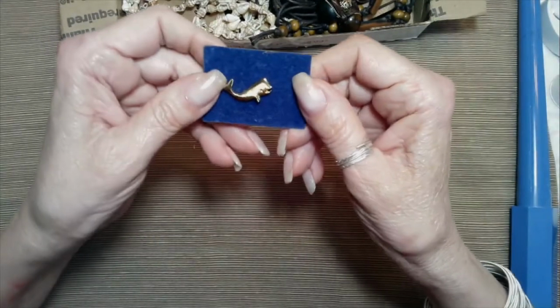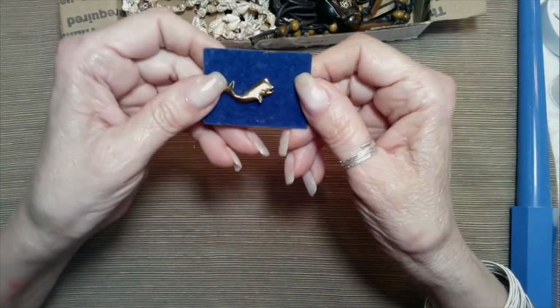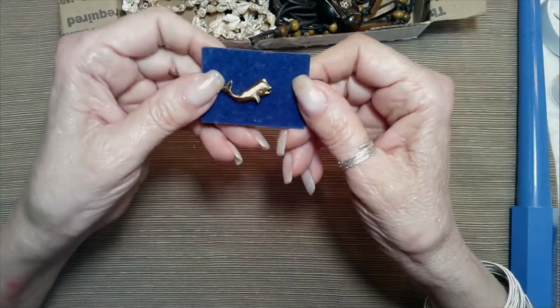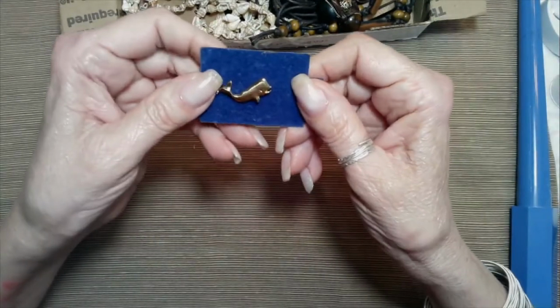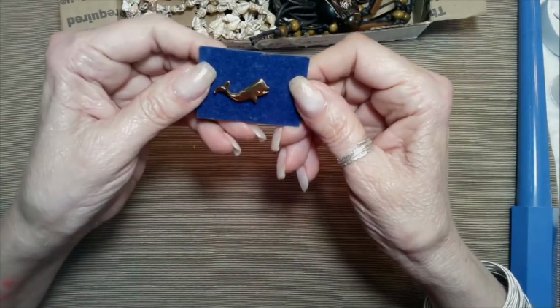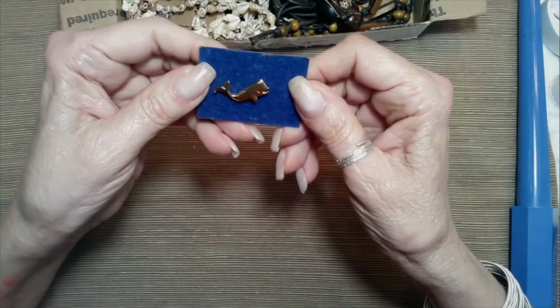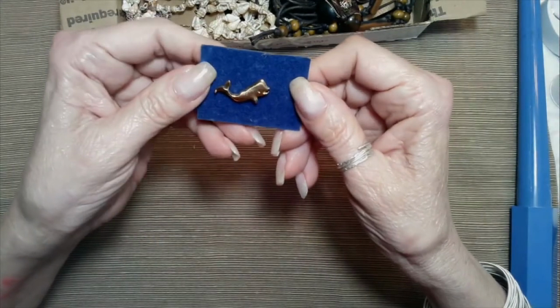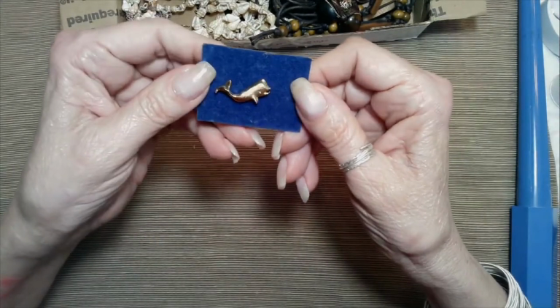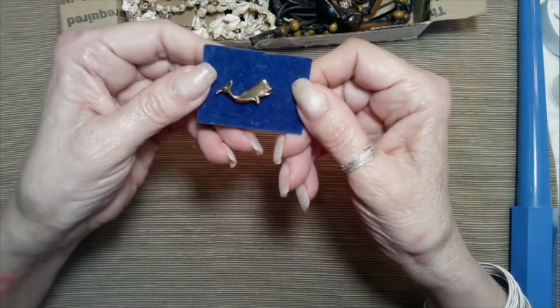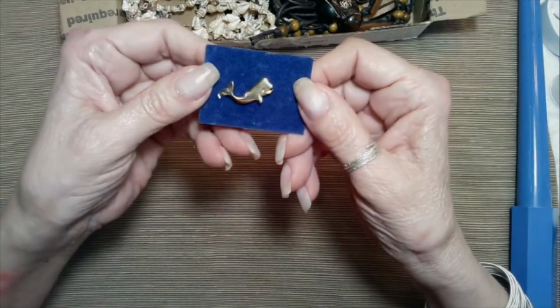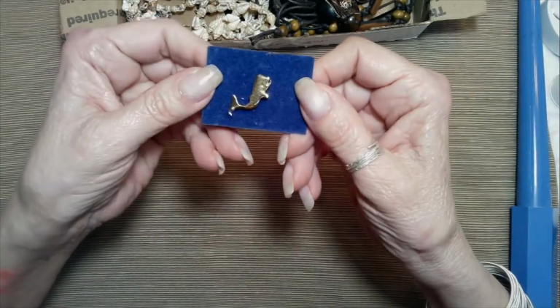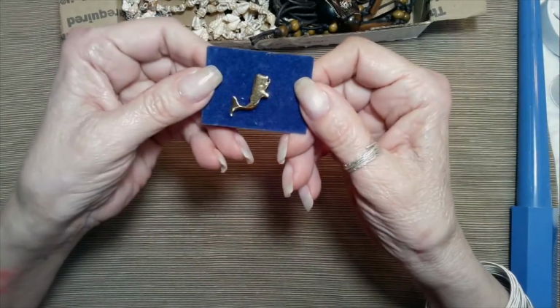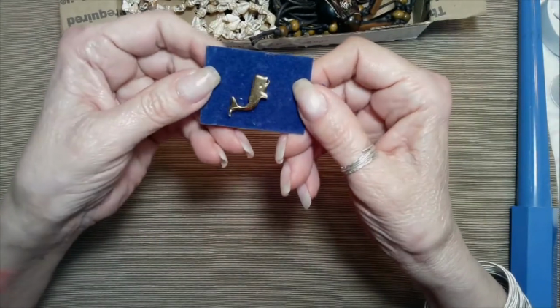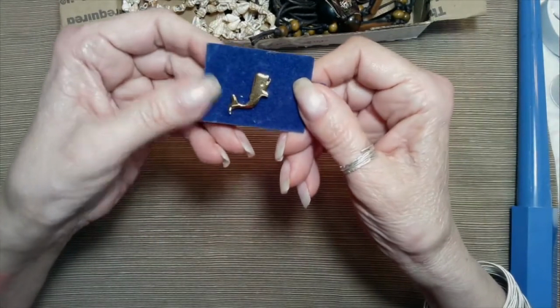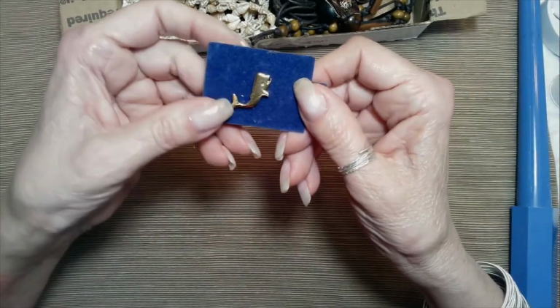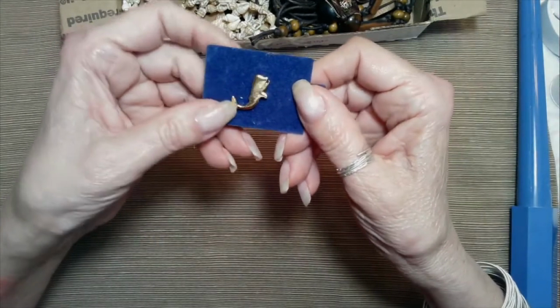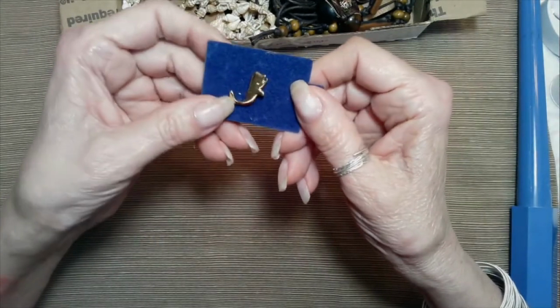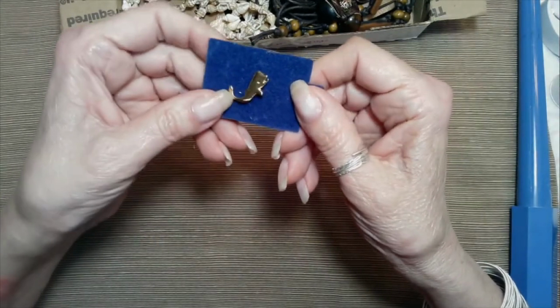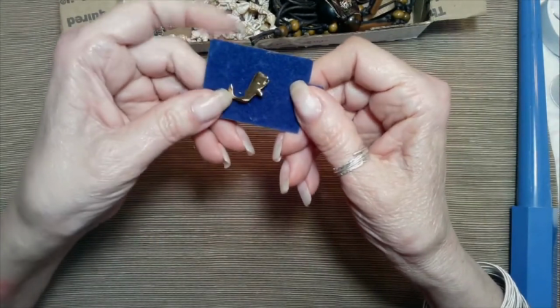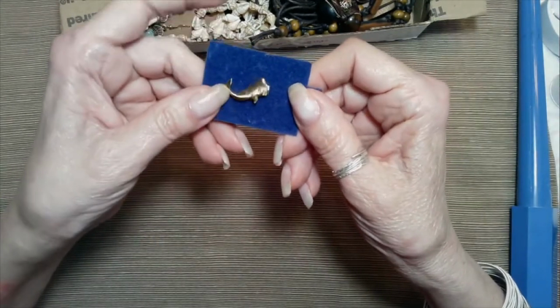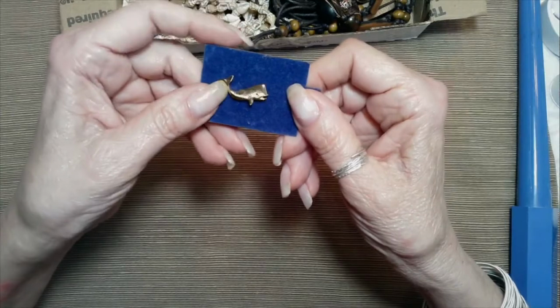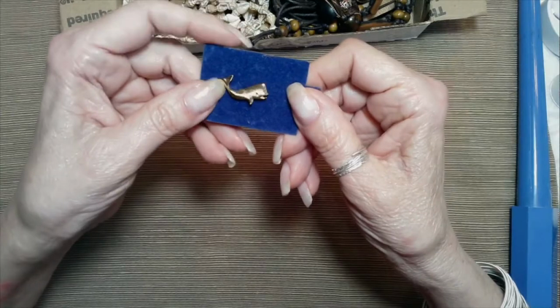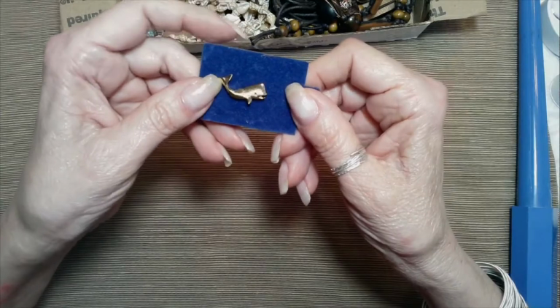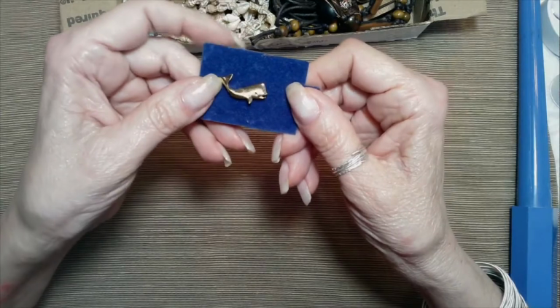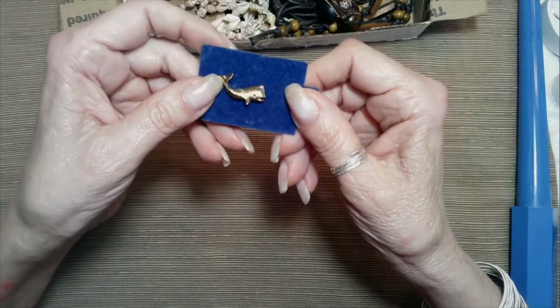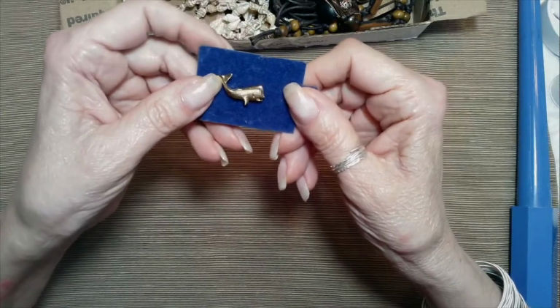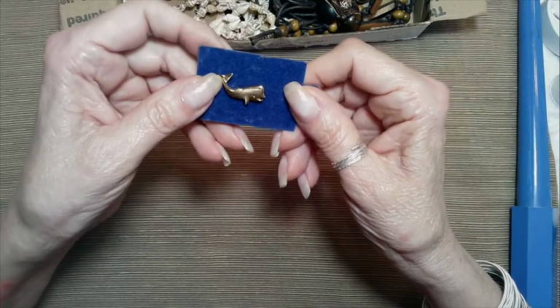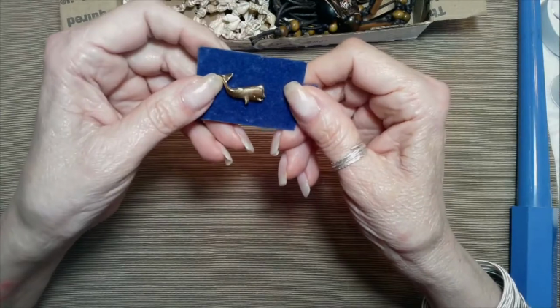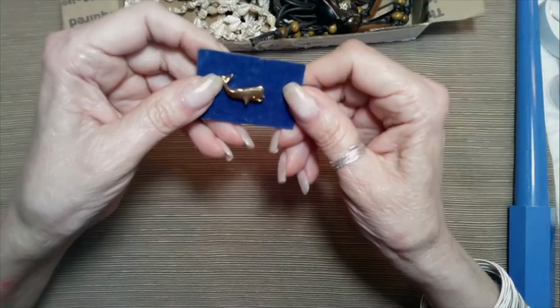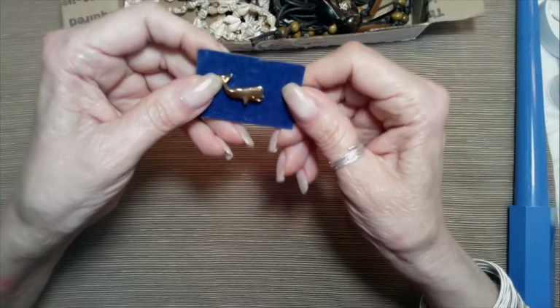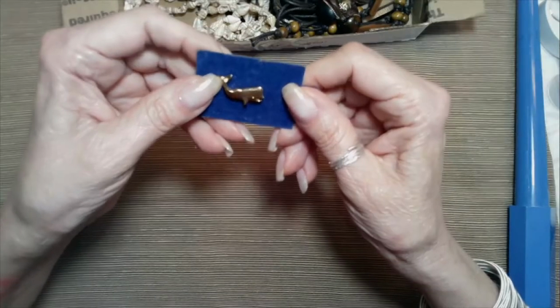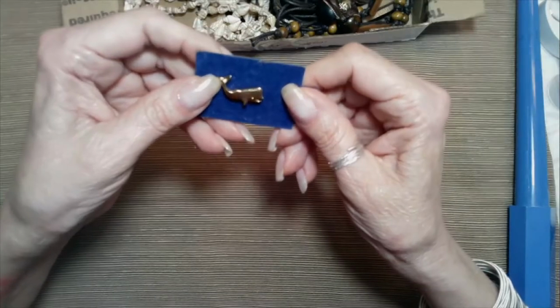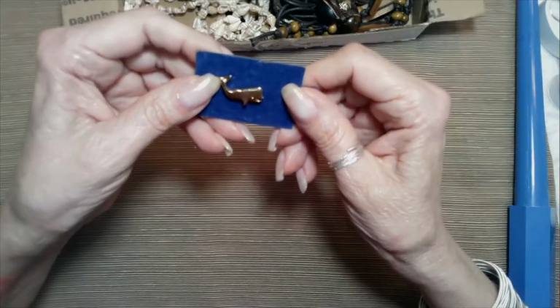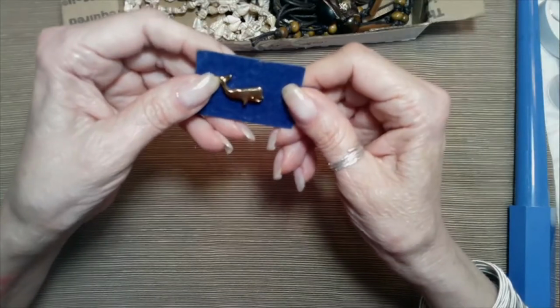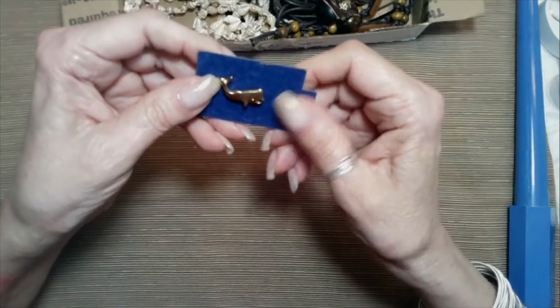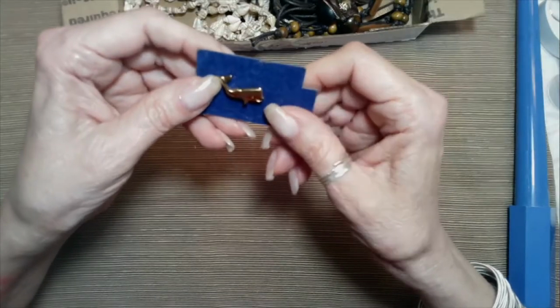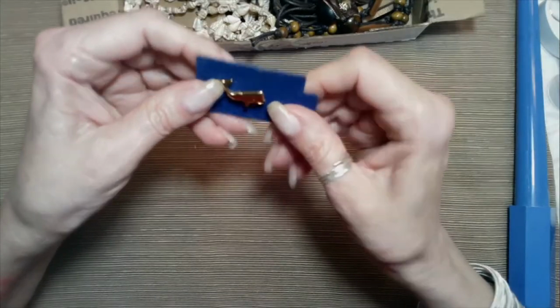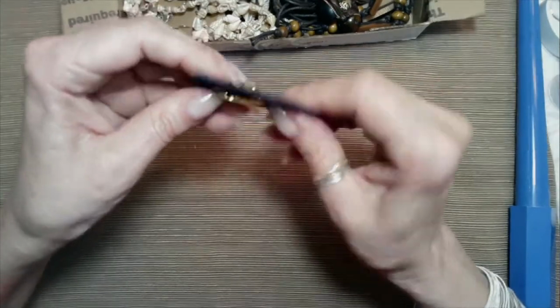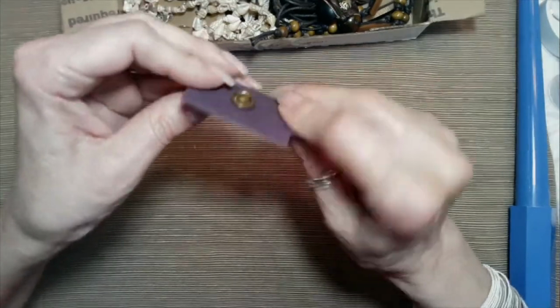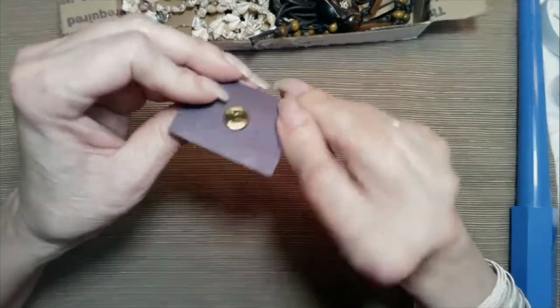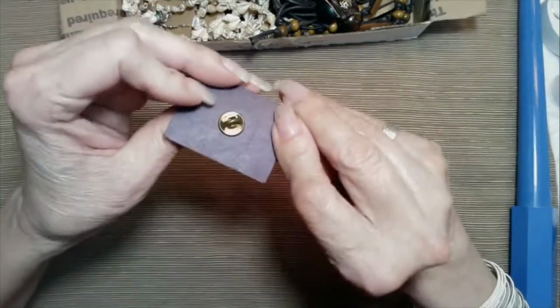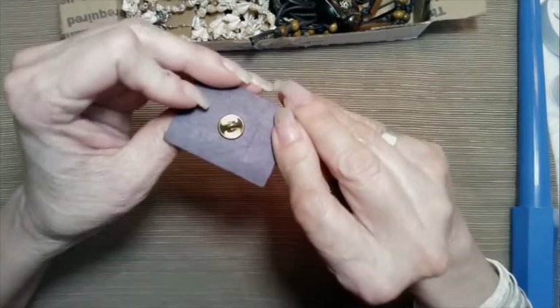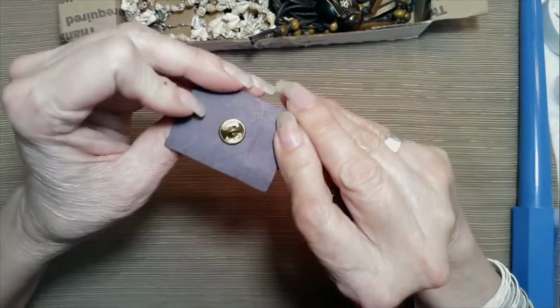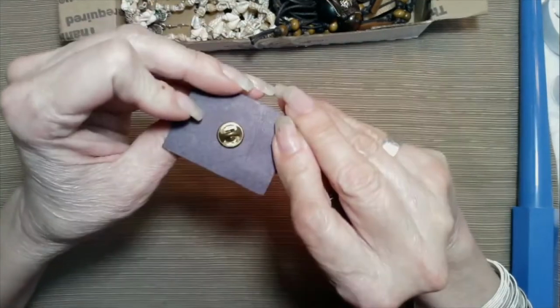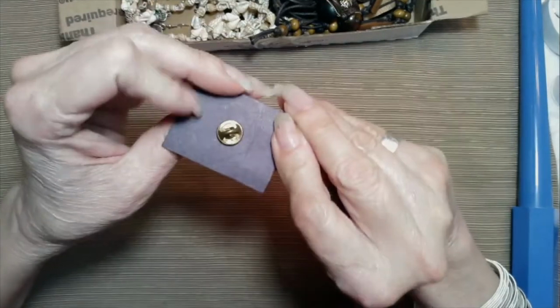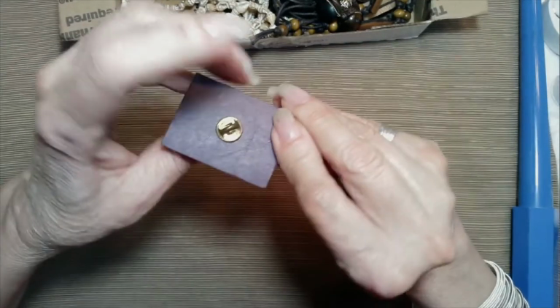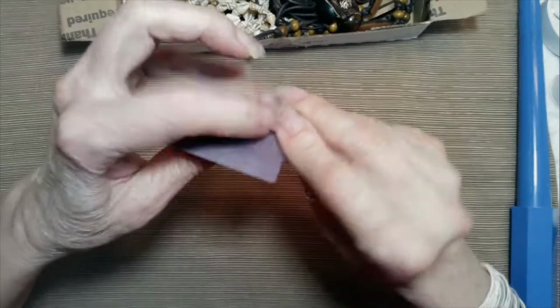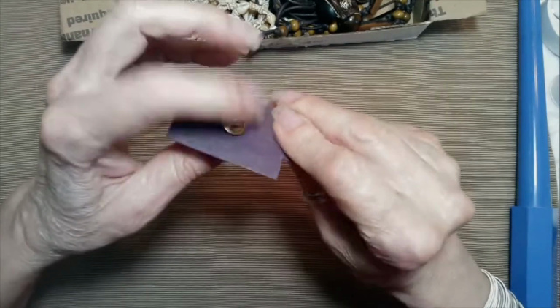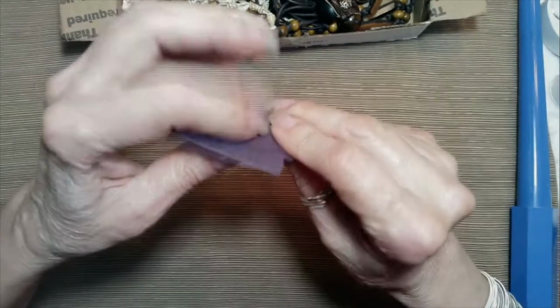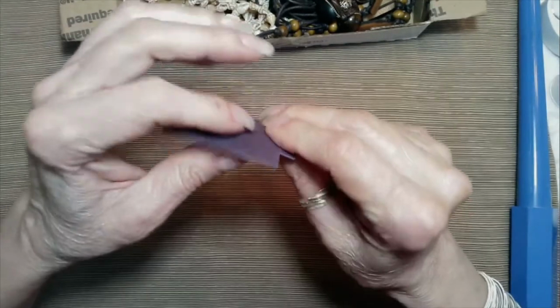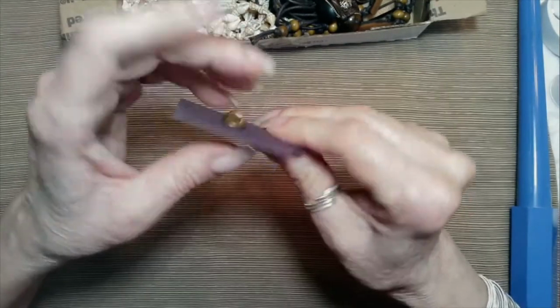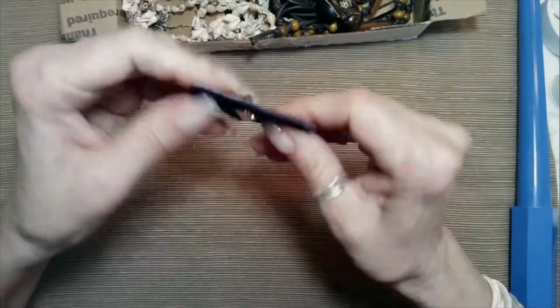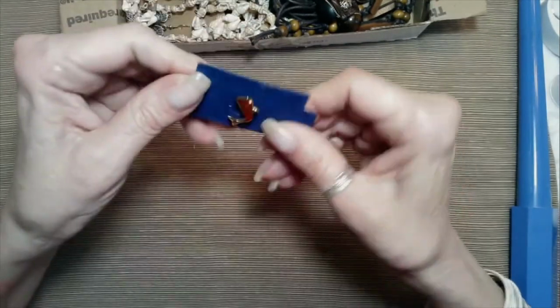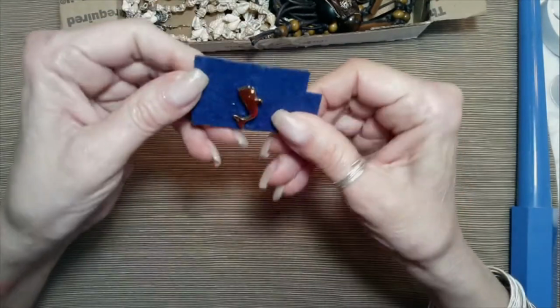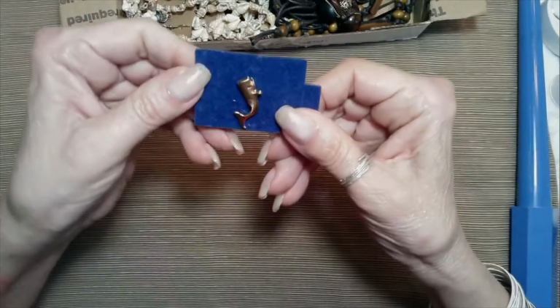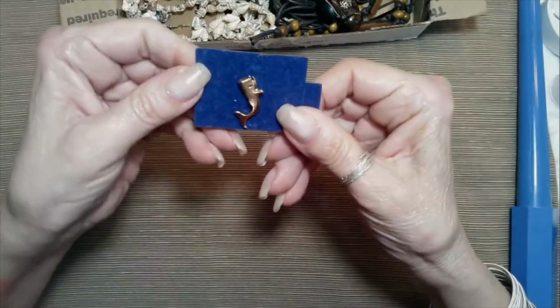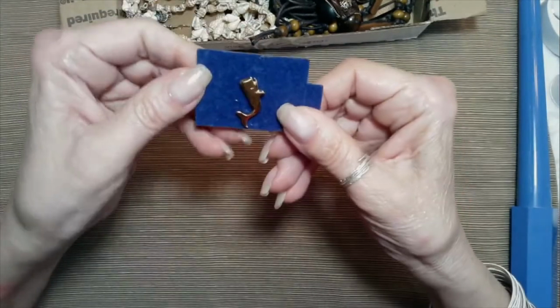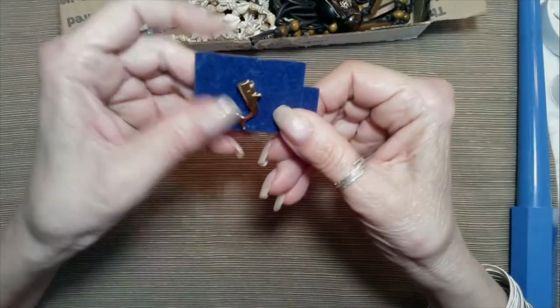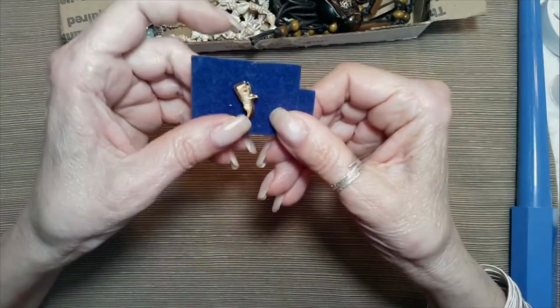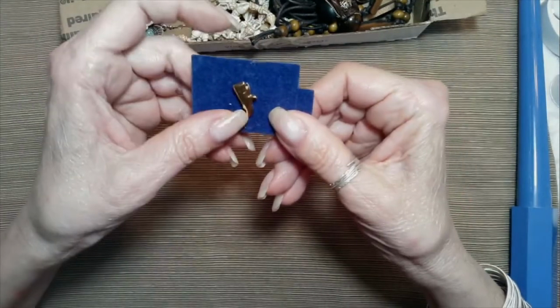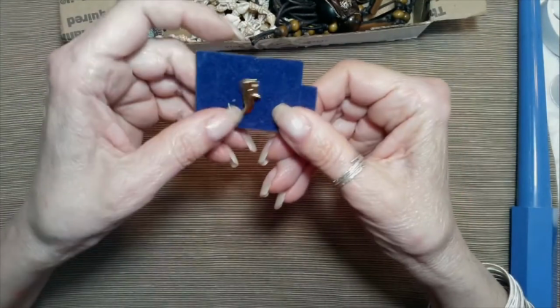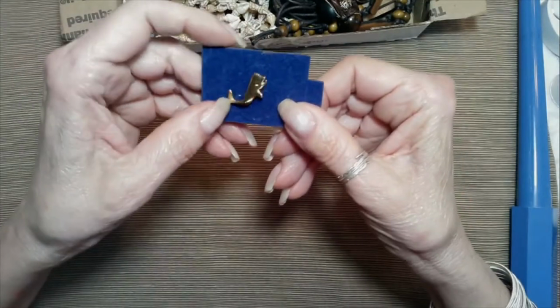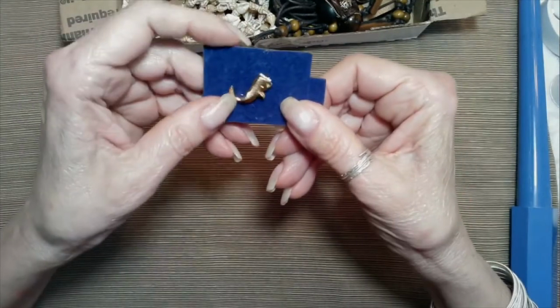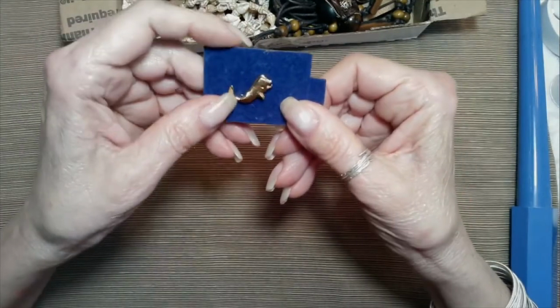This is a little gold-toned whale tie tack. Cute.